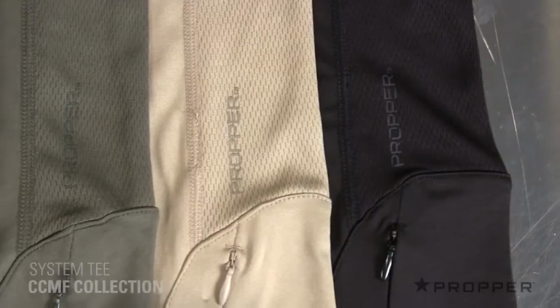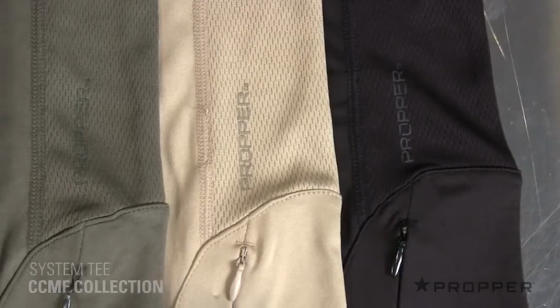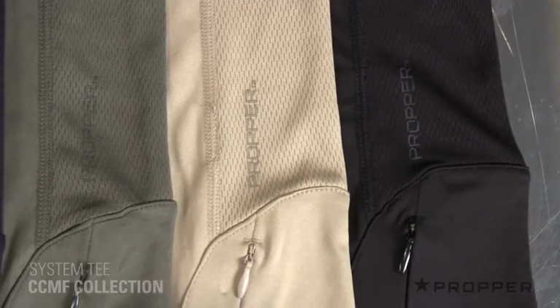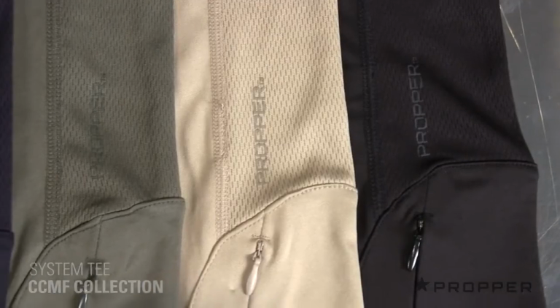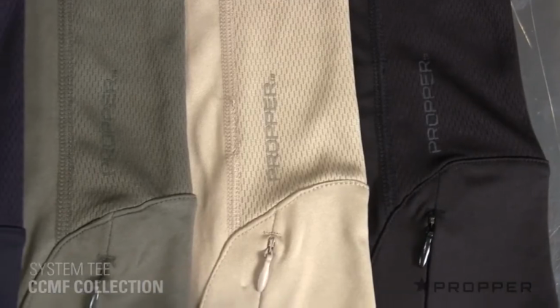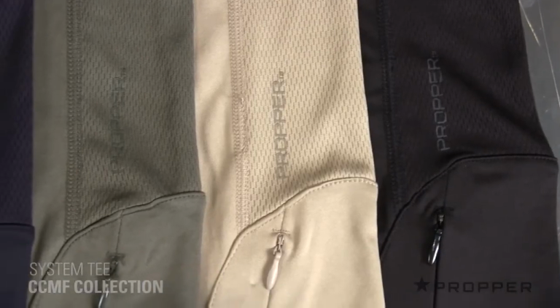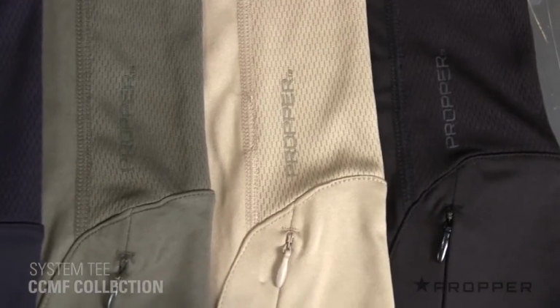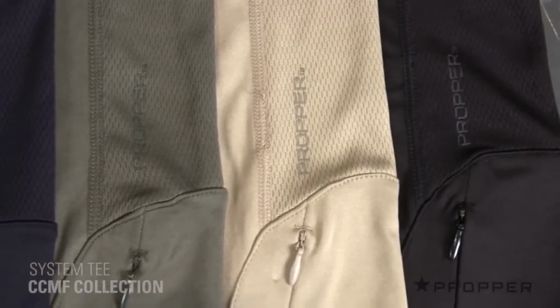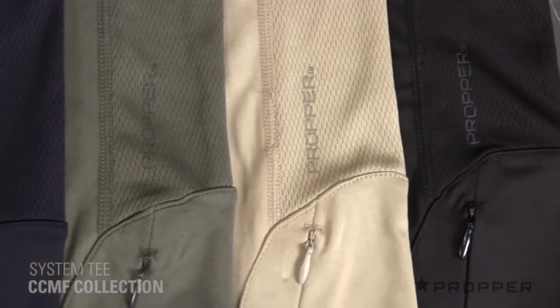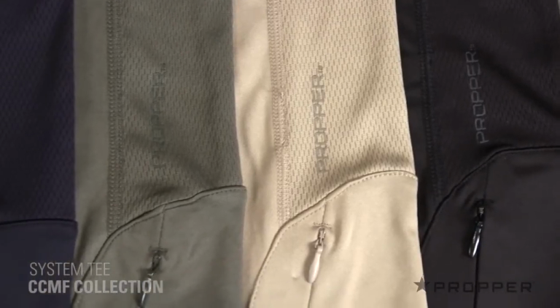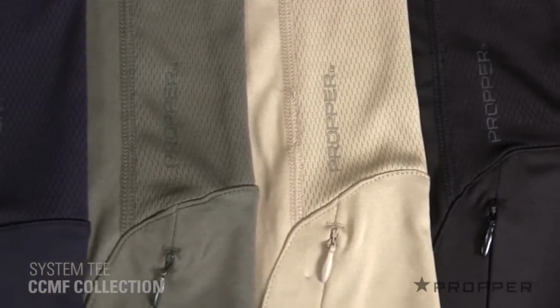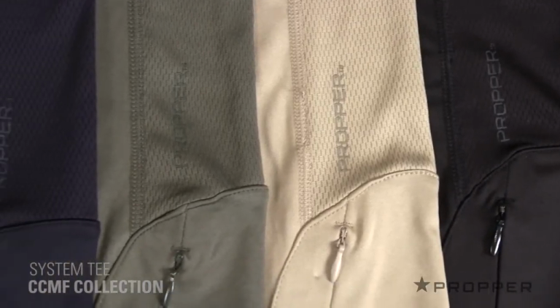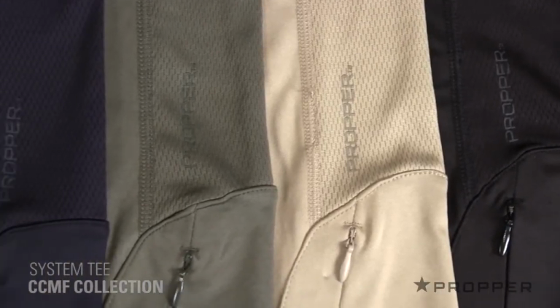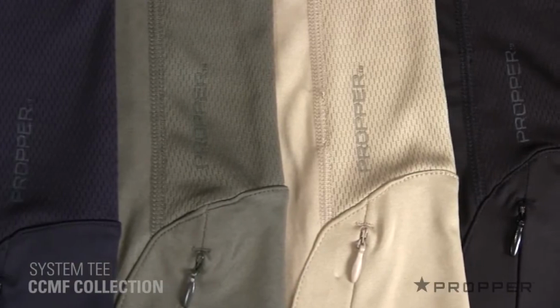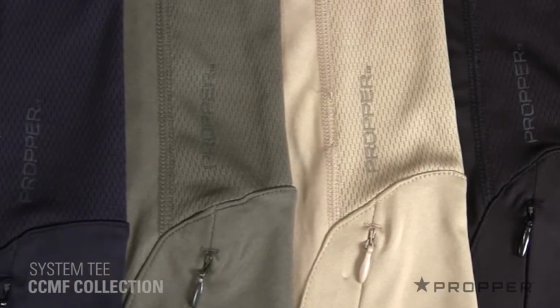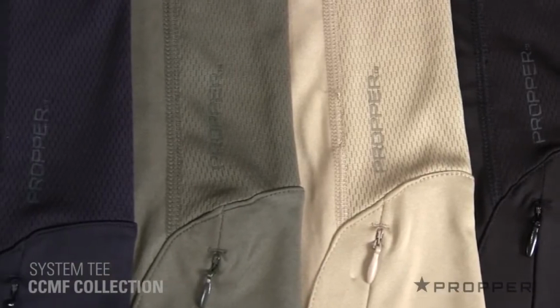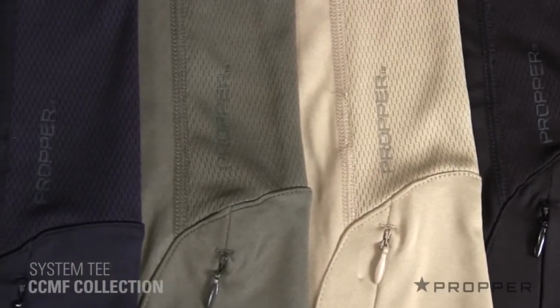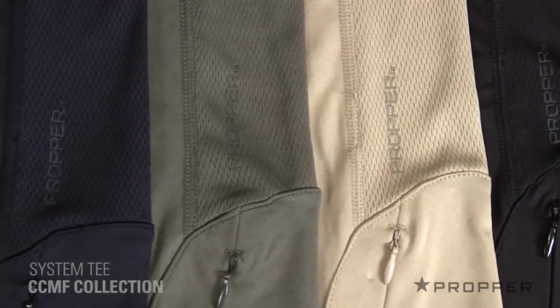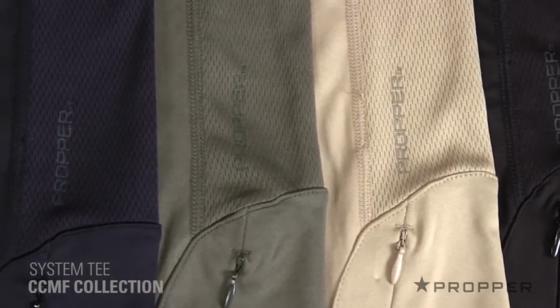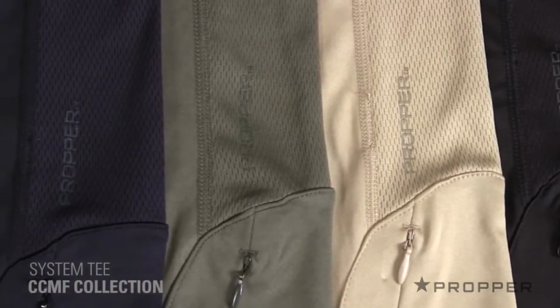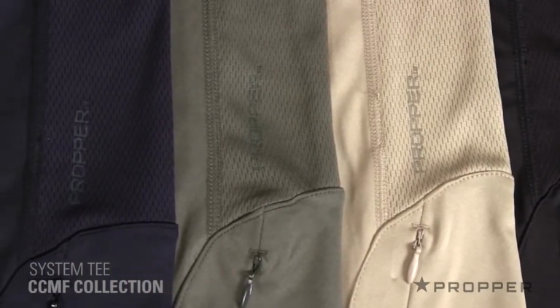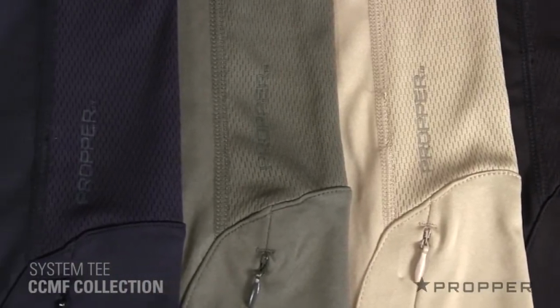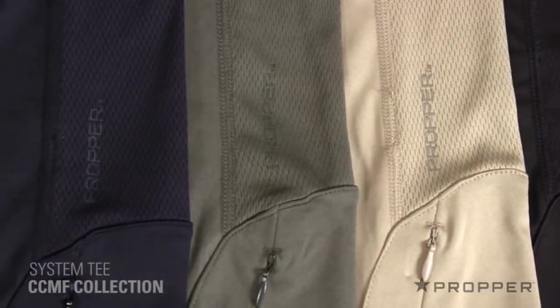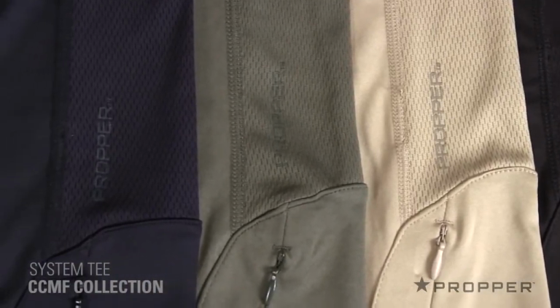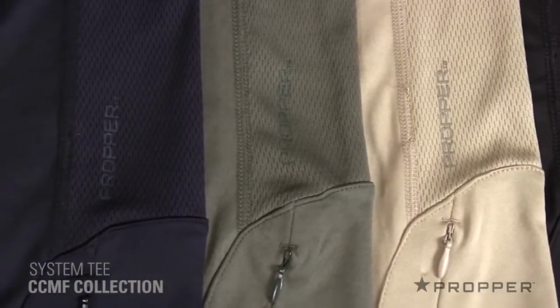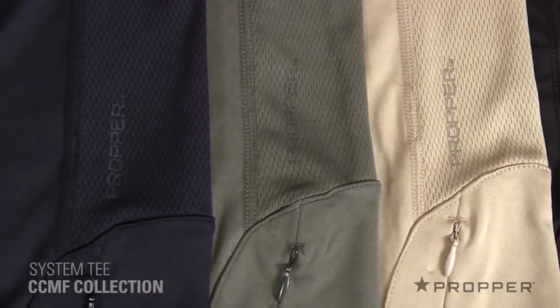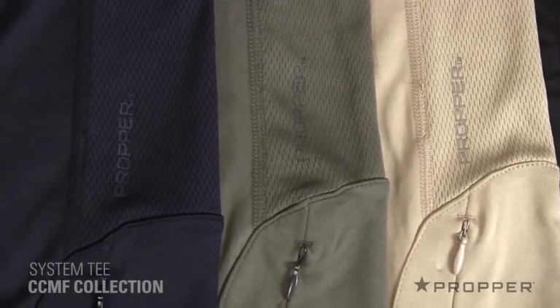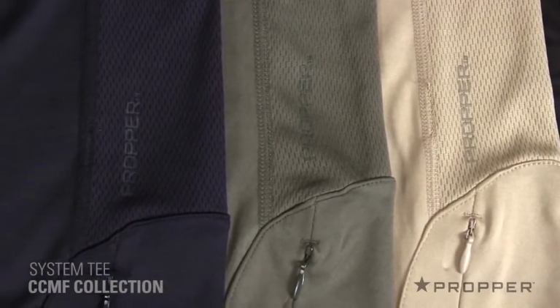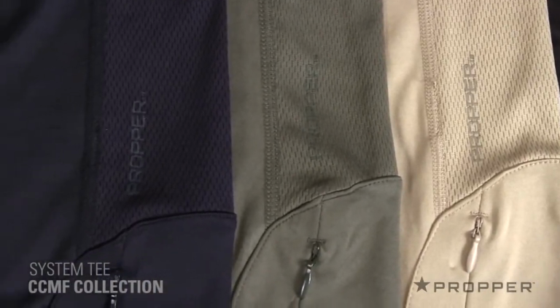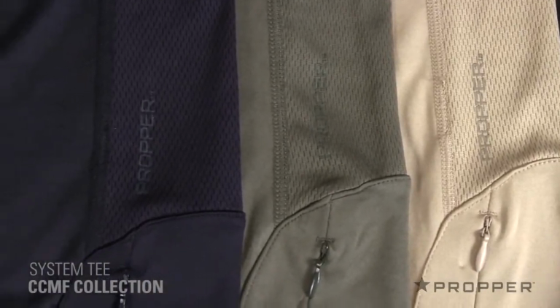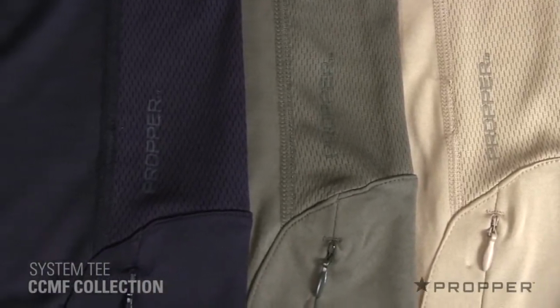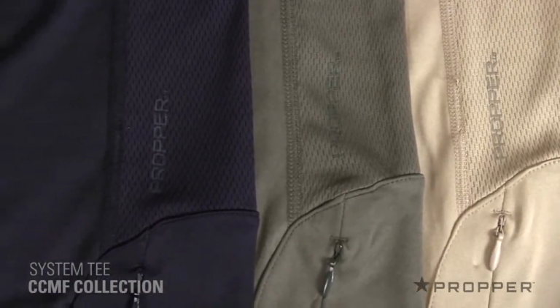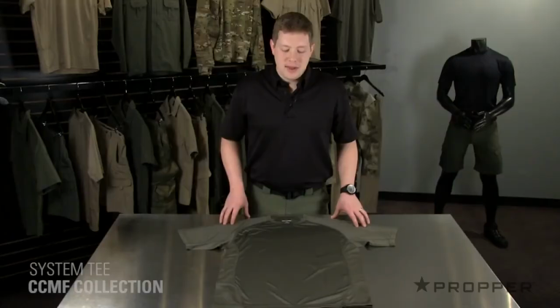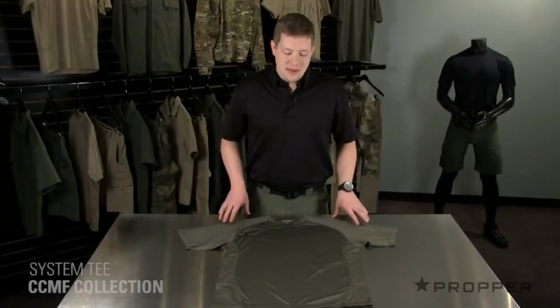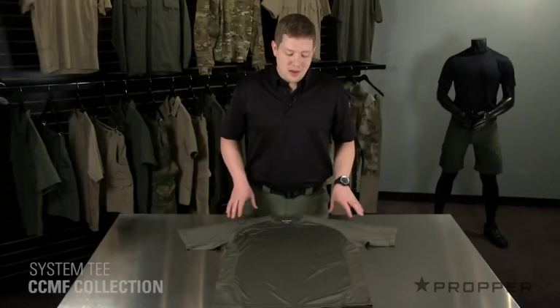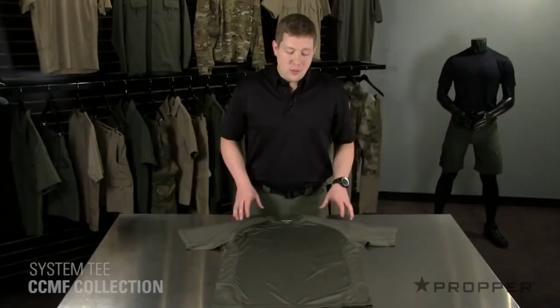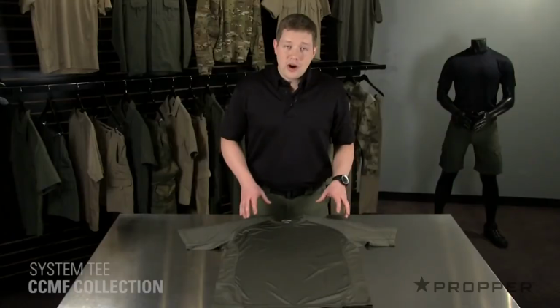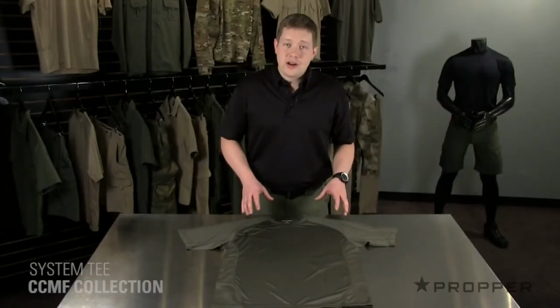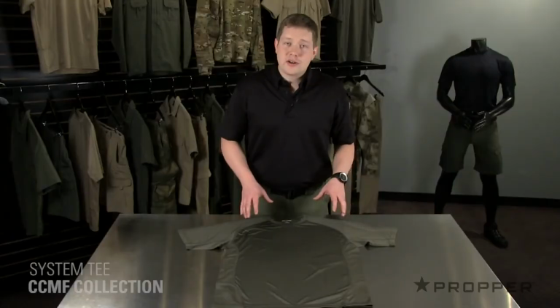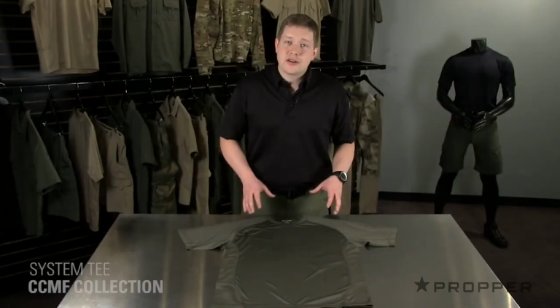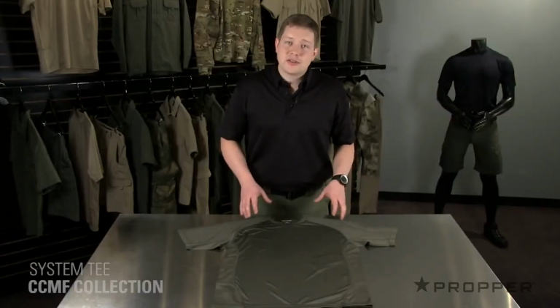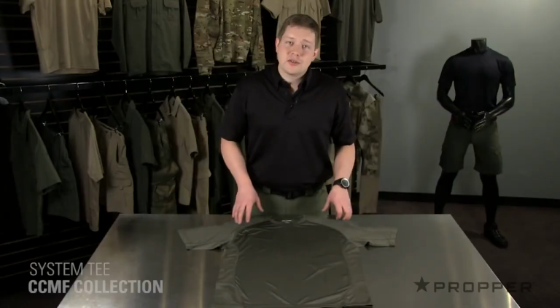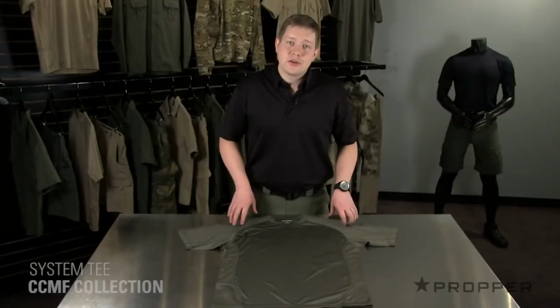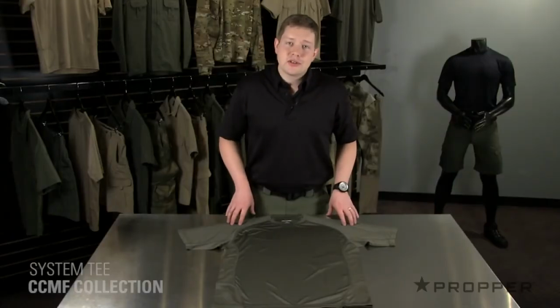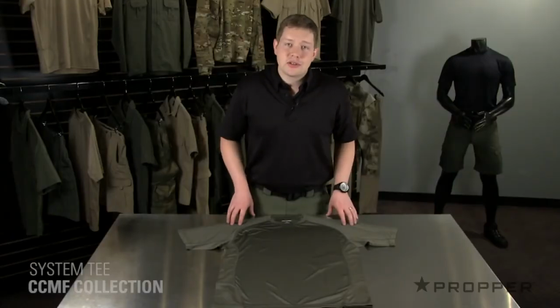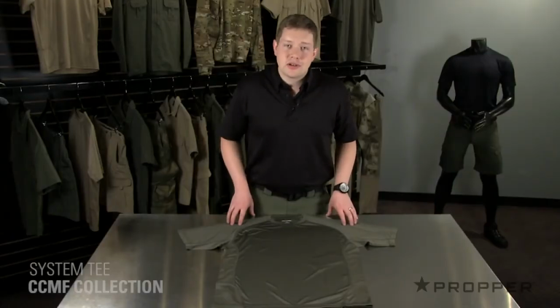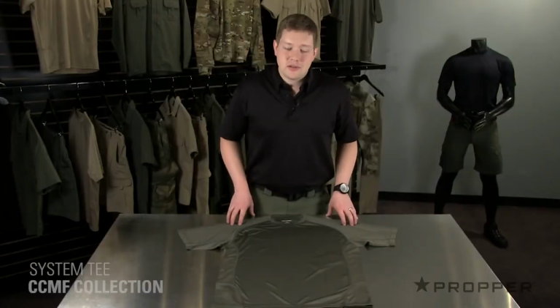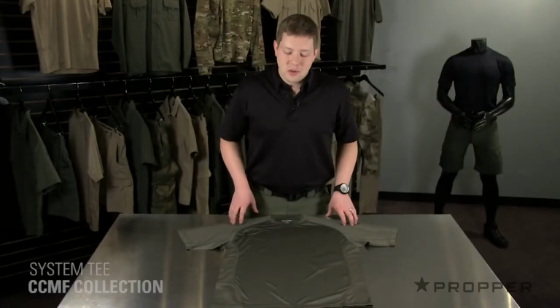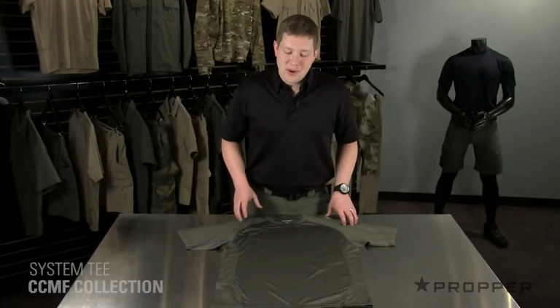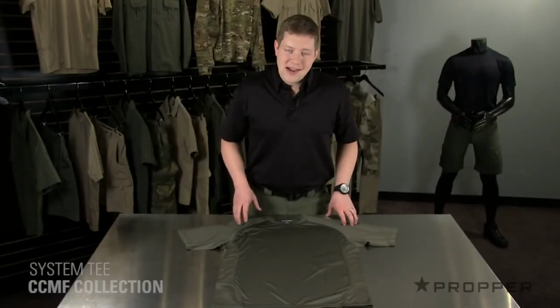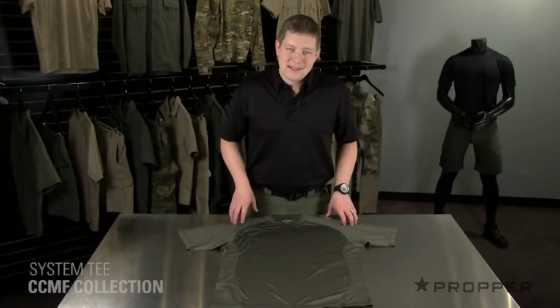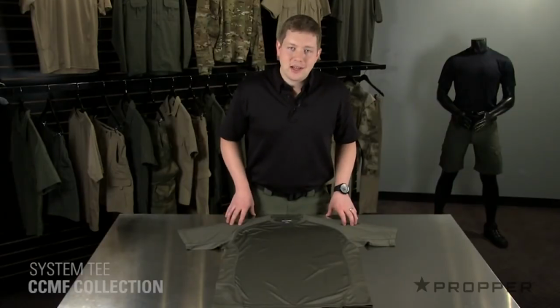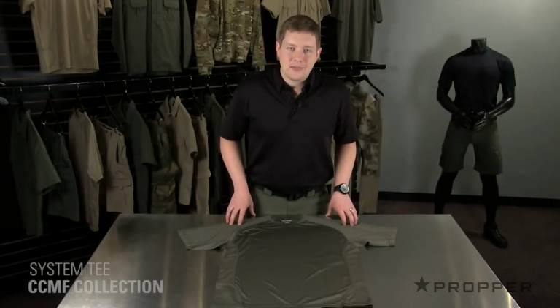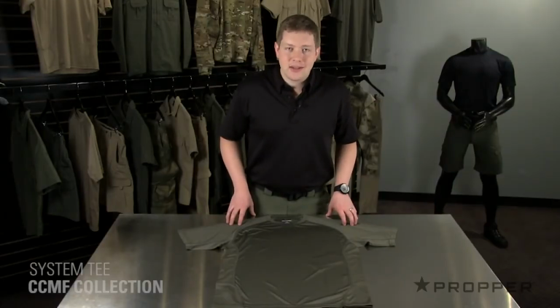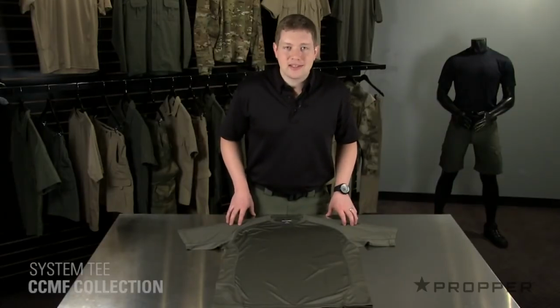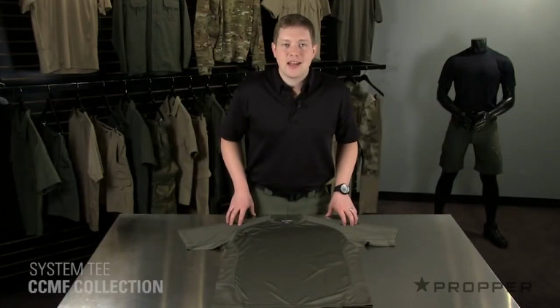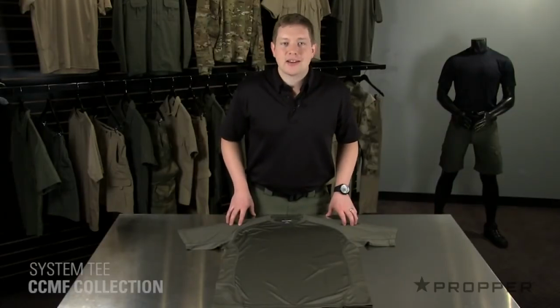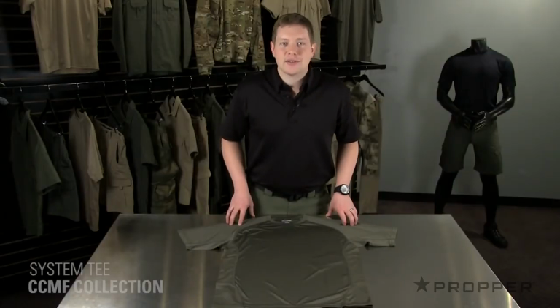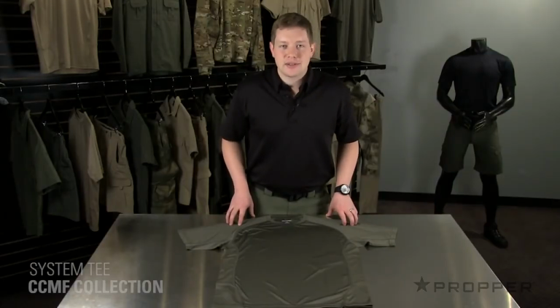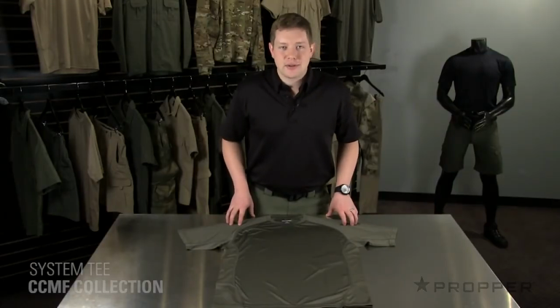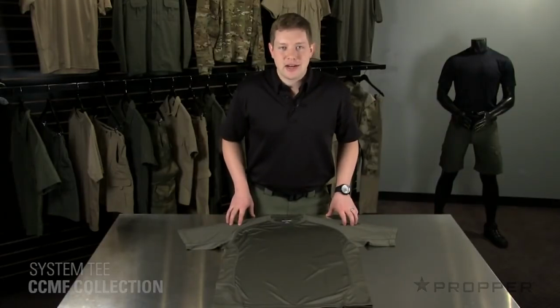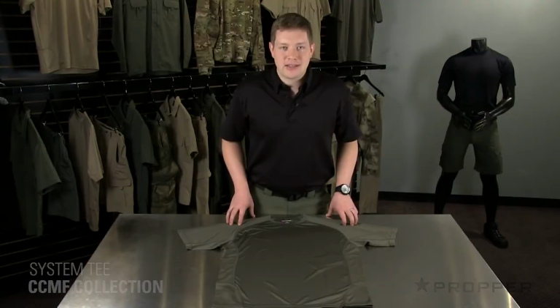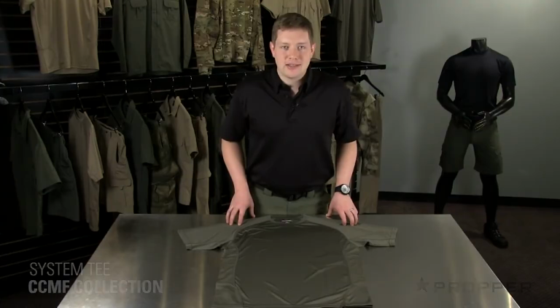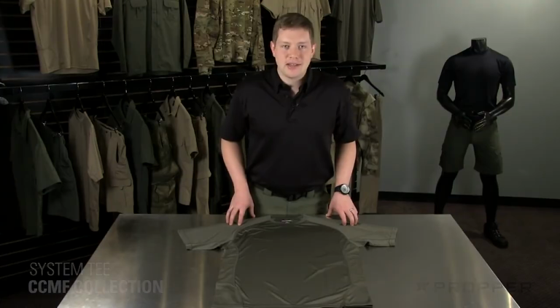The System T comes in black, khaki, olive, and LAPD navy. Wear it under our Sonora shirt or by itself as an excellent training tee.